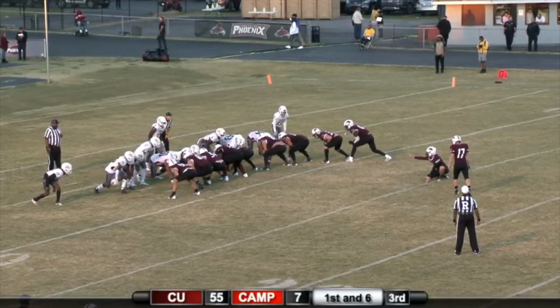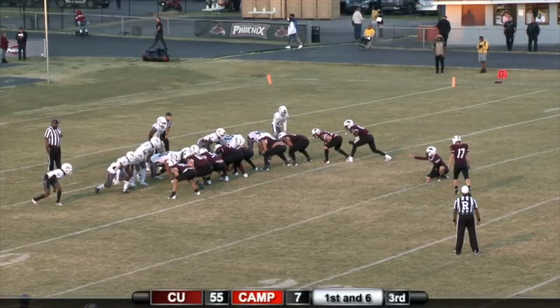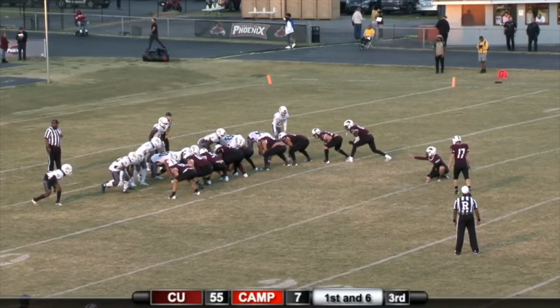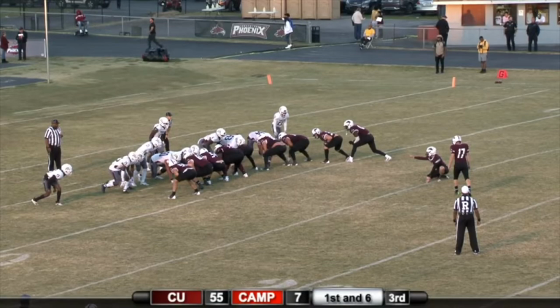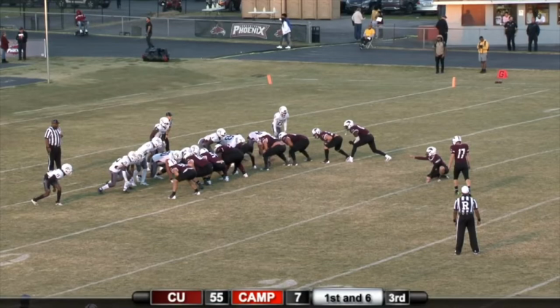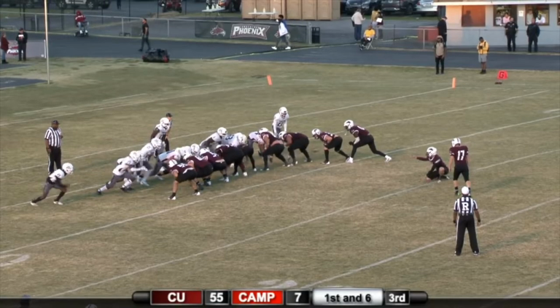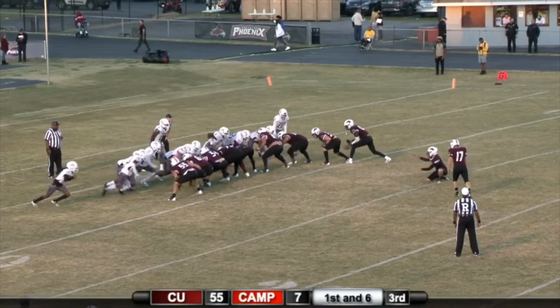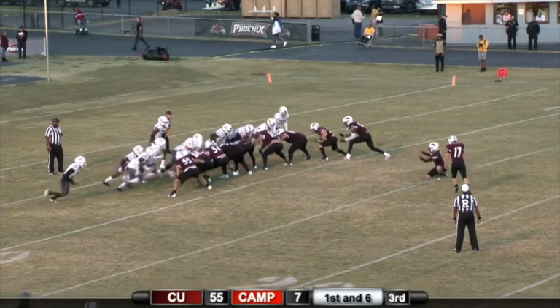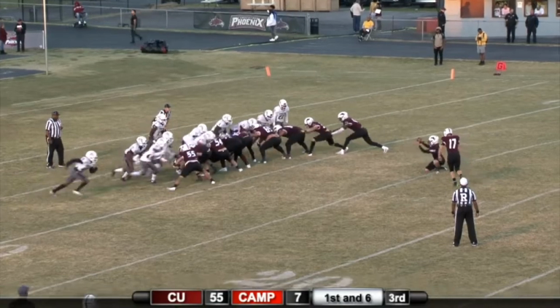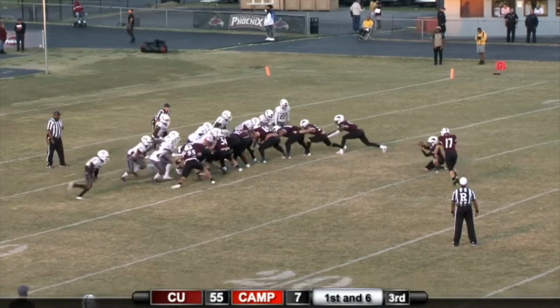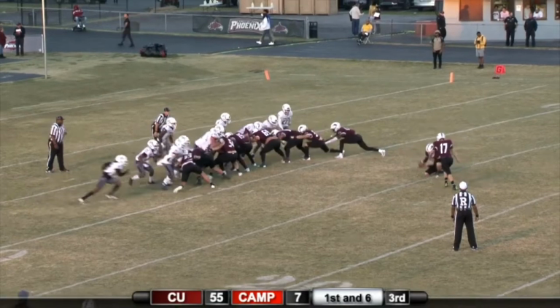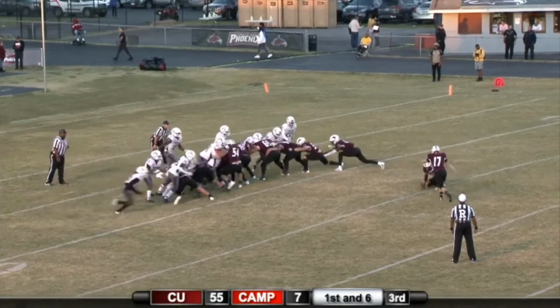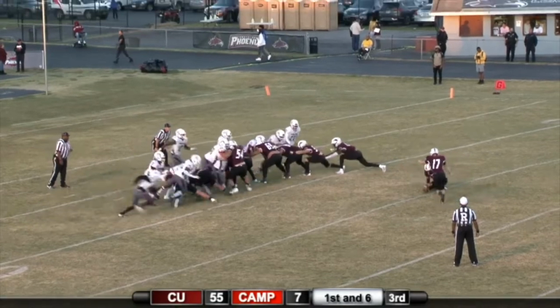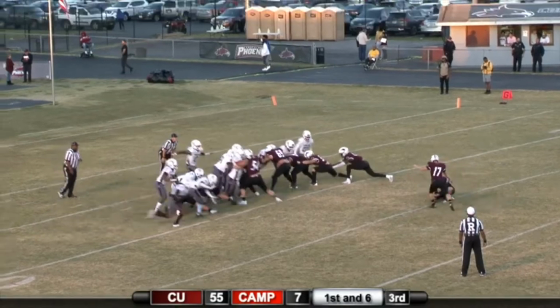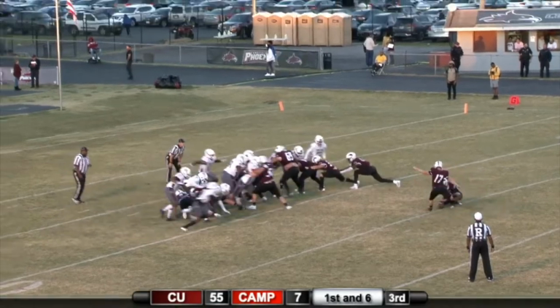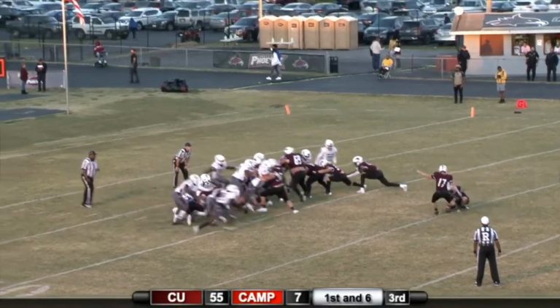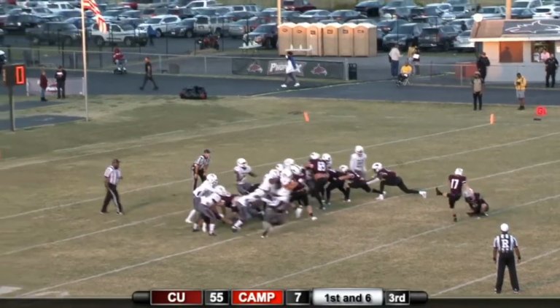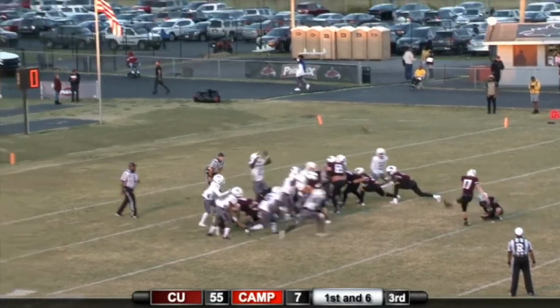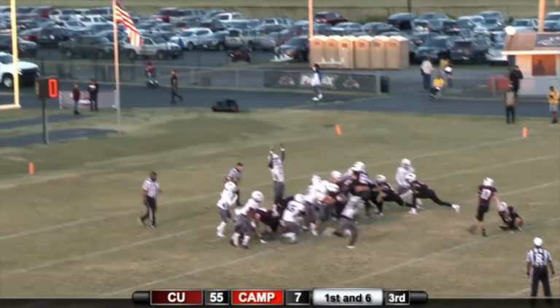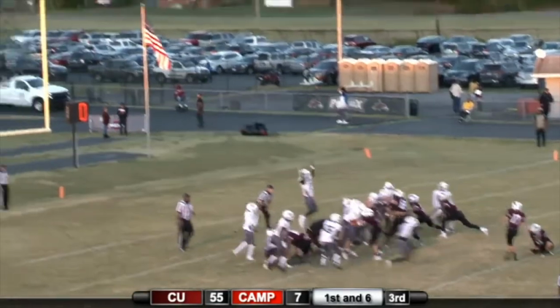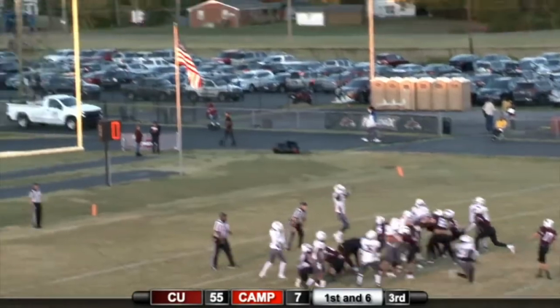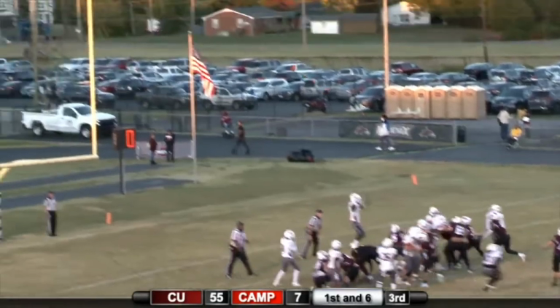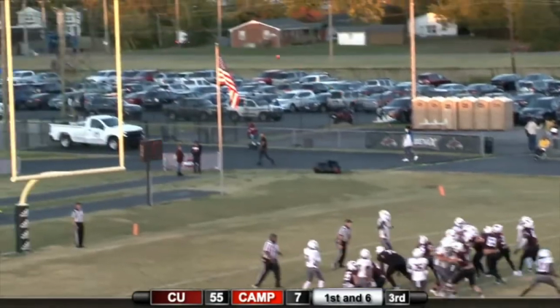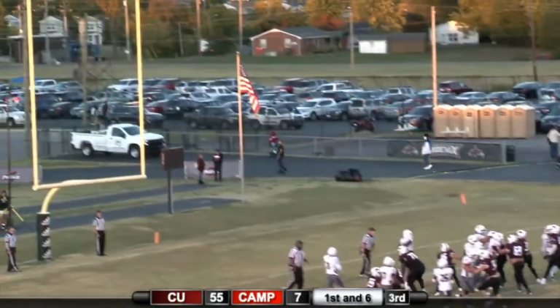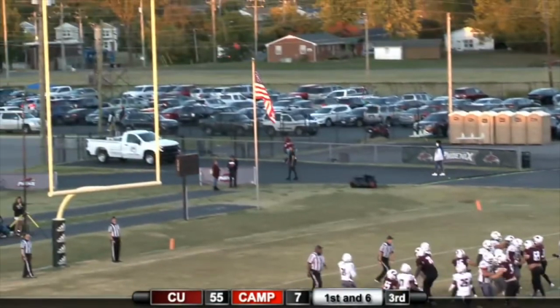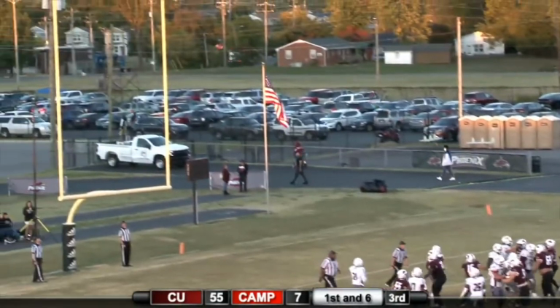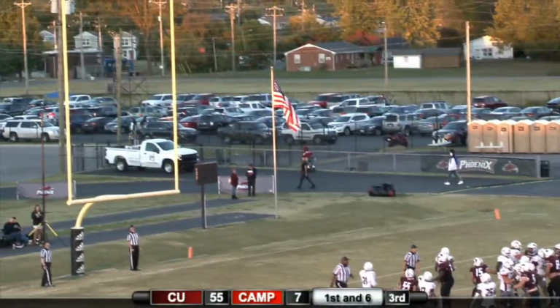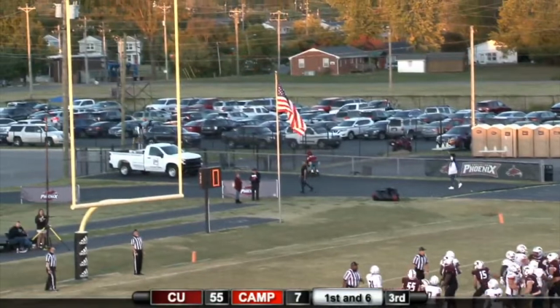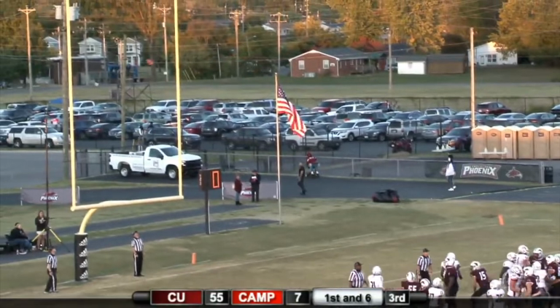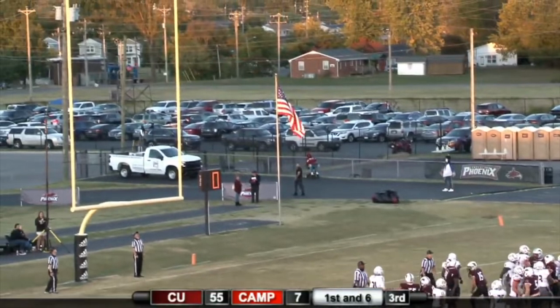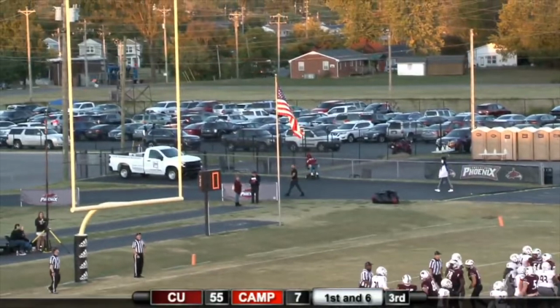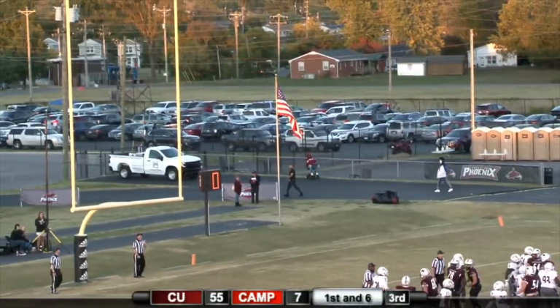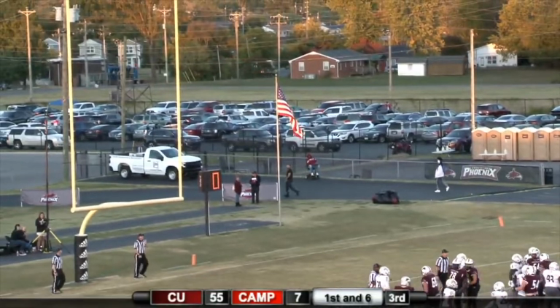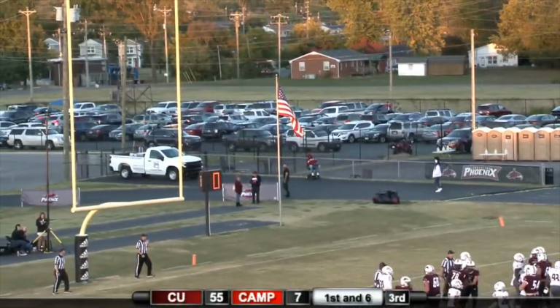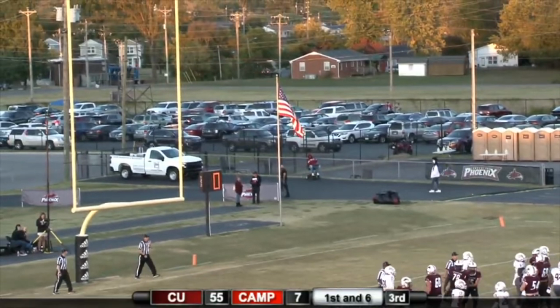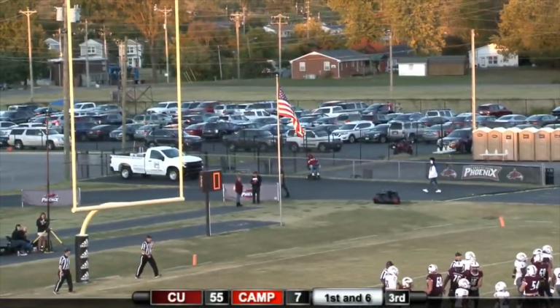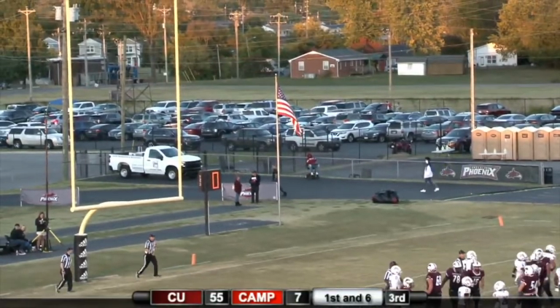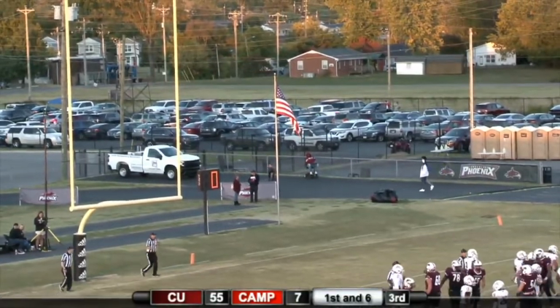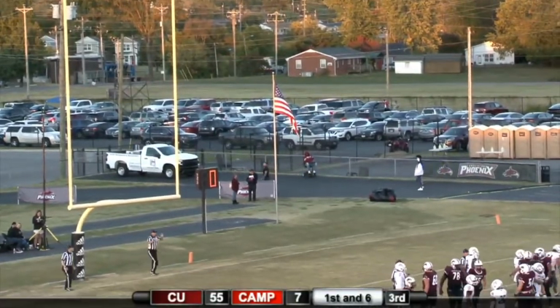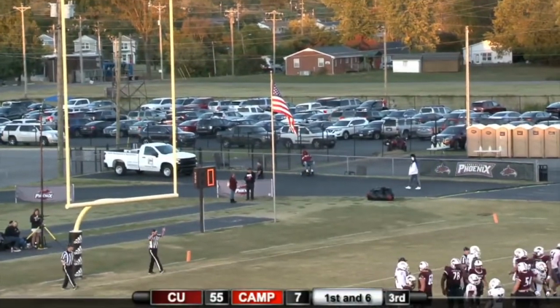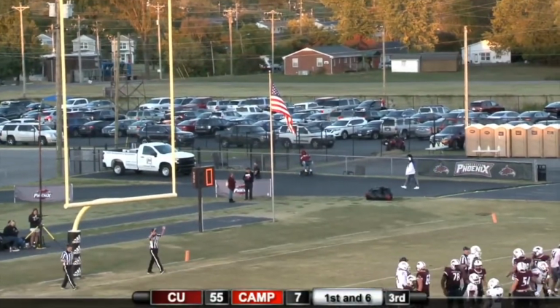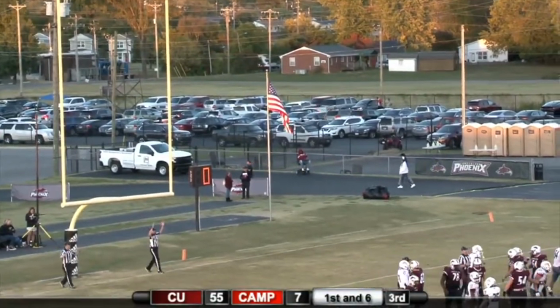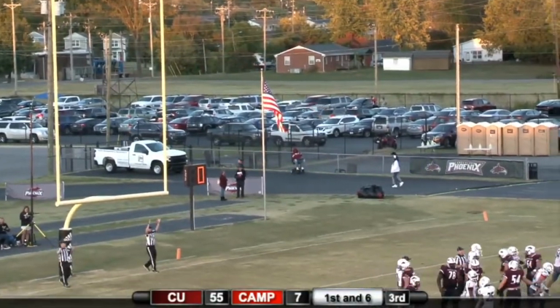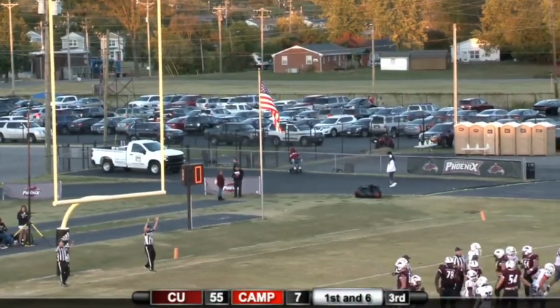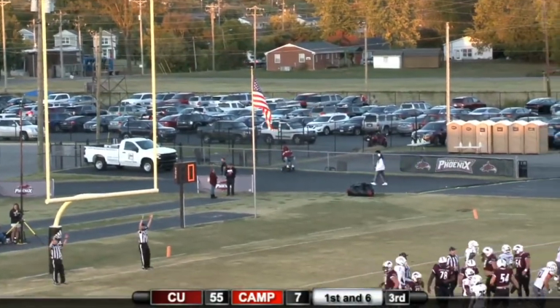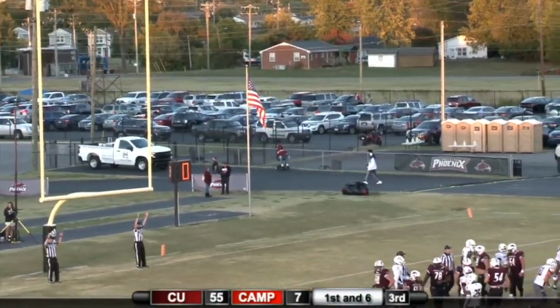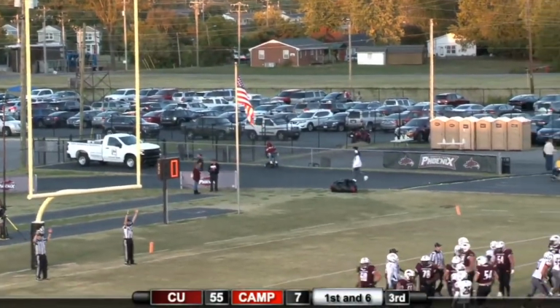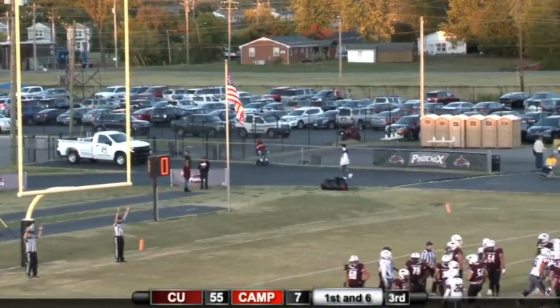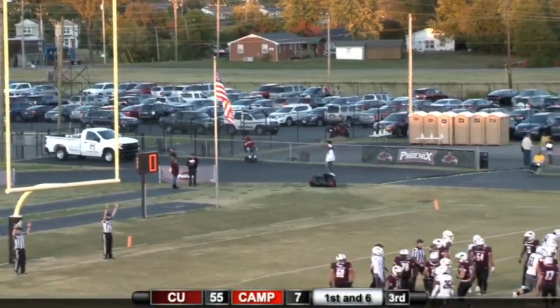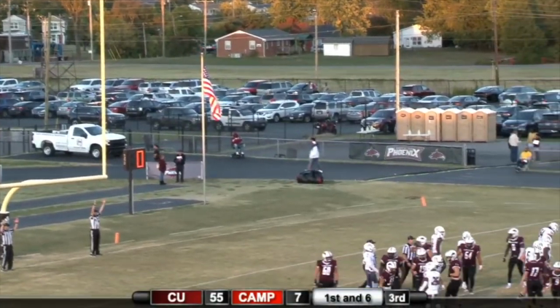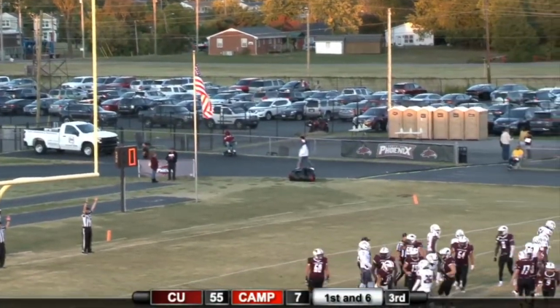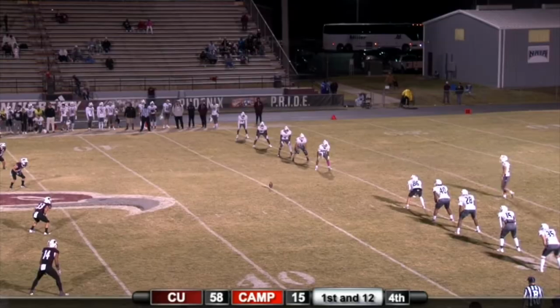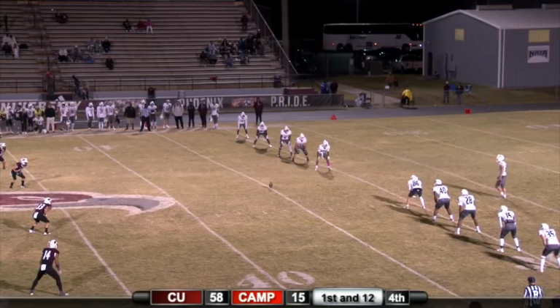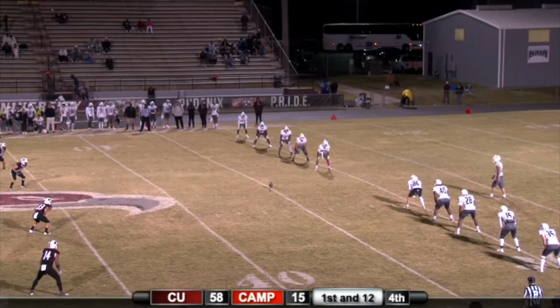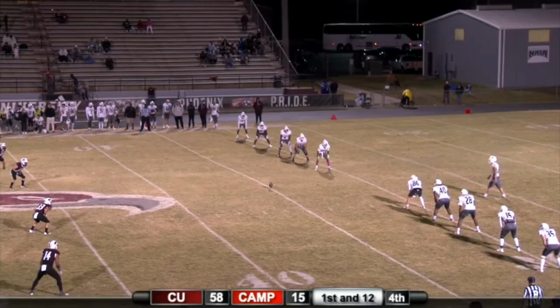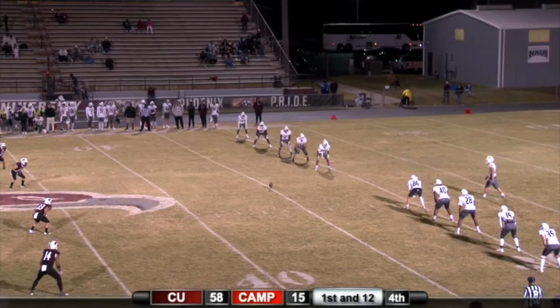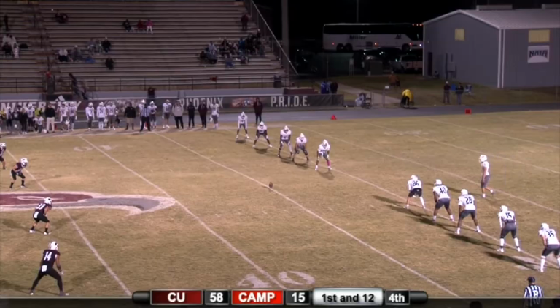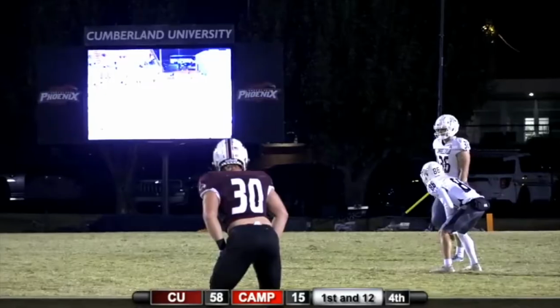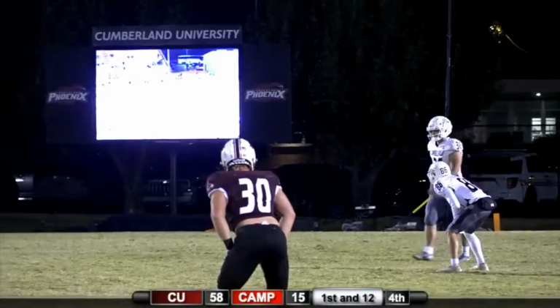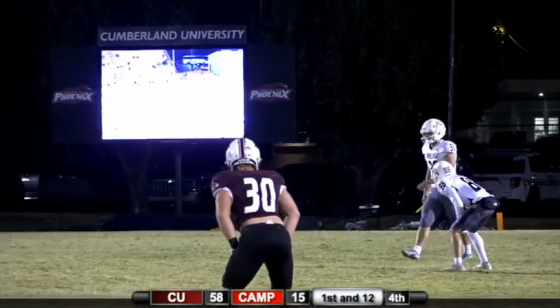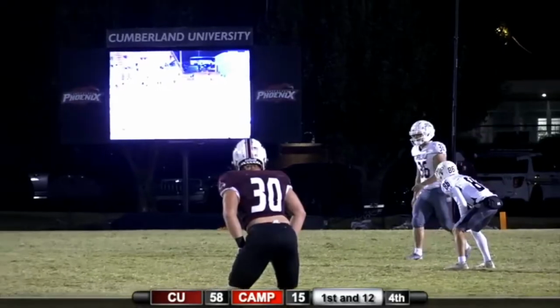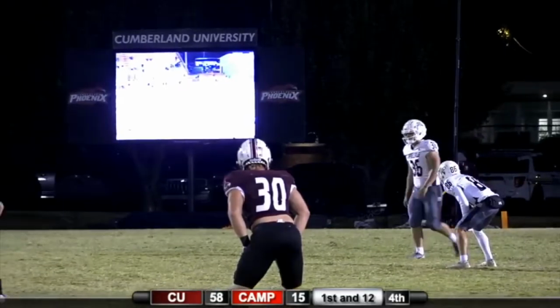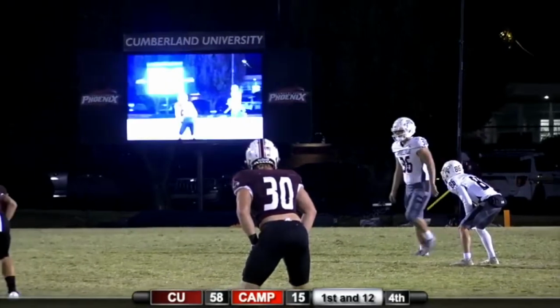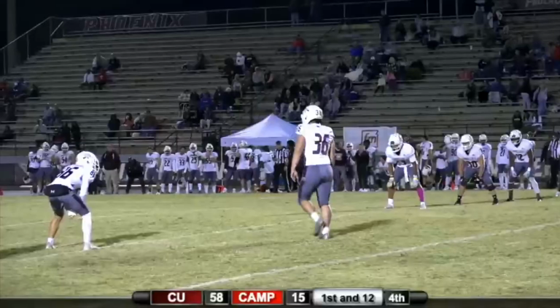From the 15, the snap put down. Hunter's kick is up, his kick is good. Campbellsville 22.